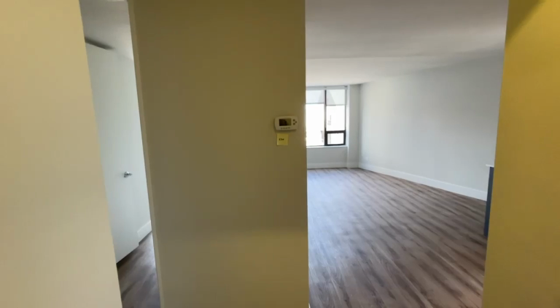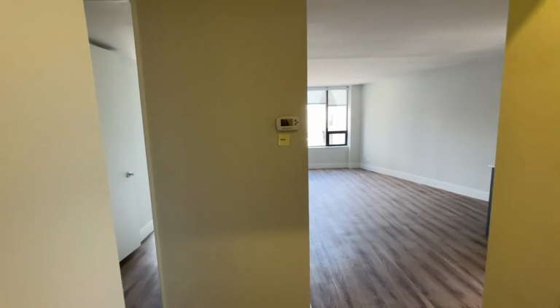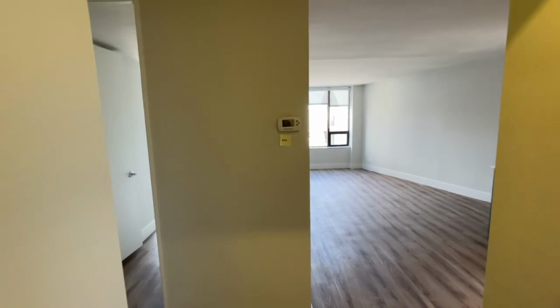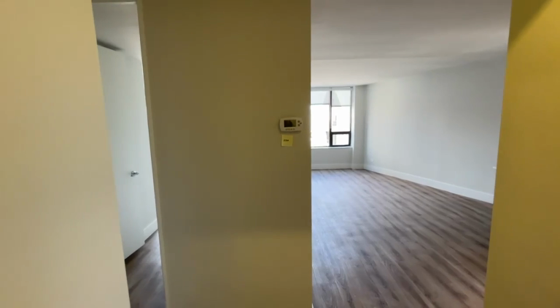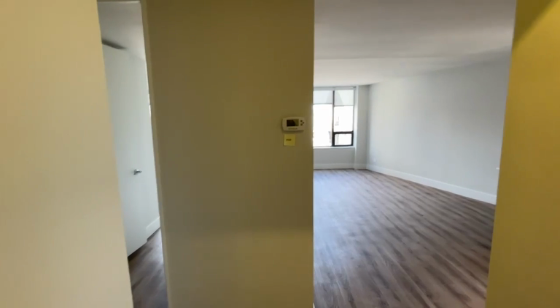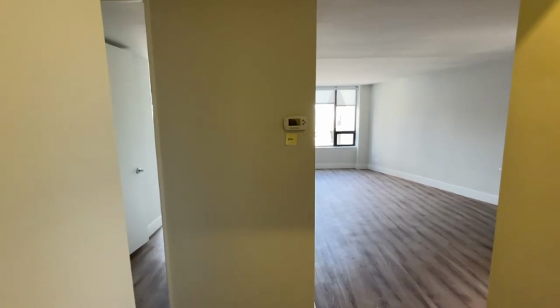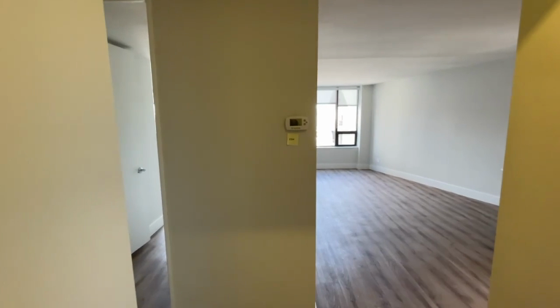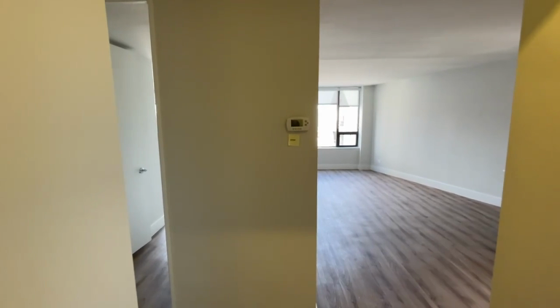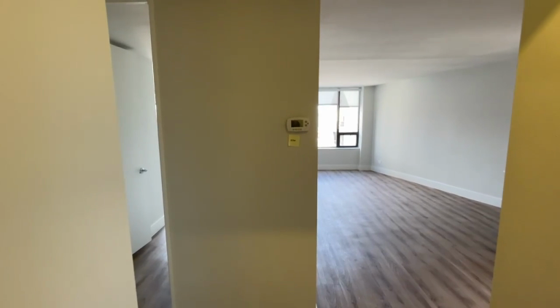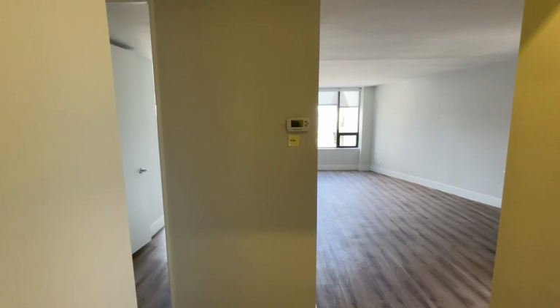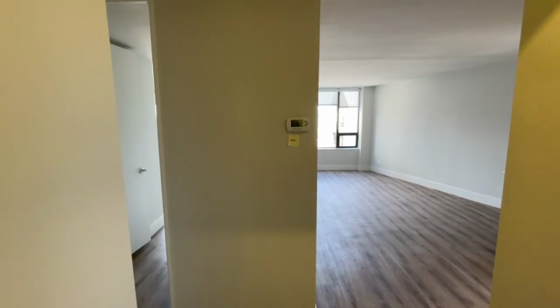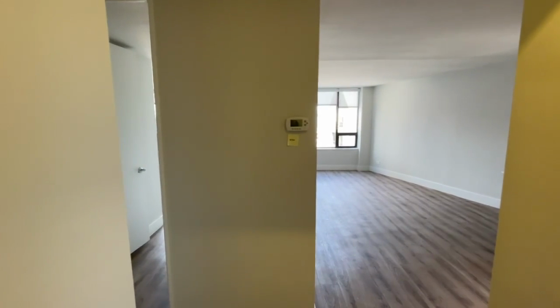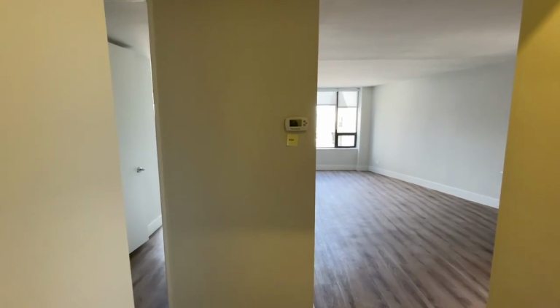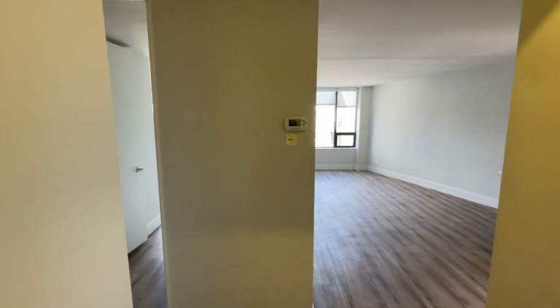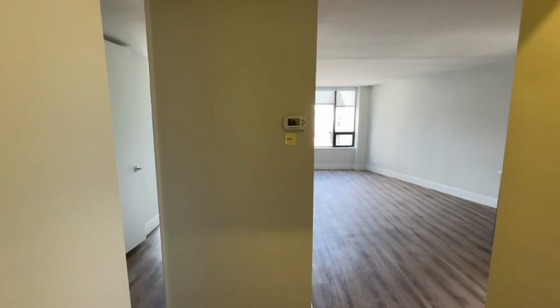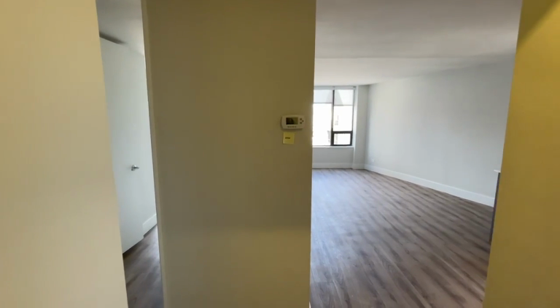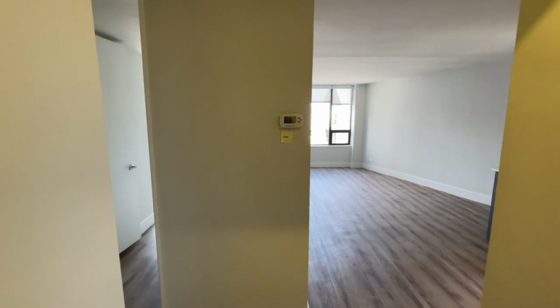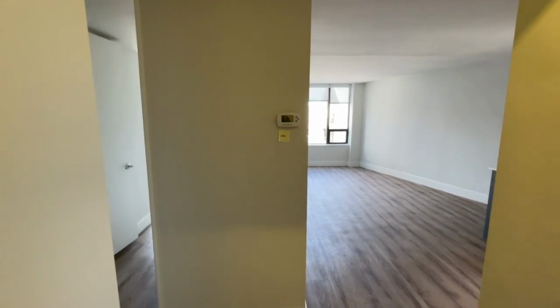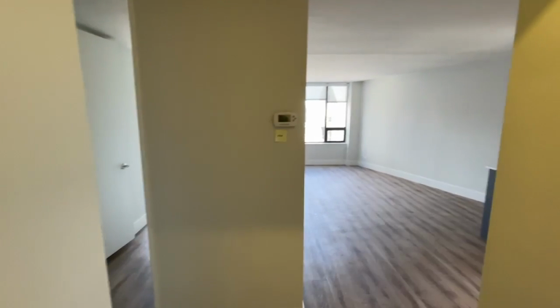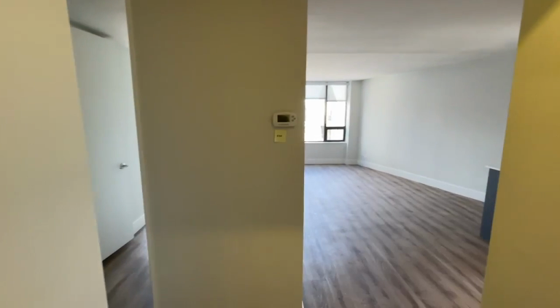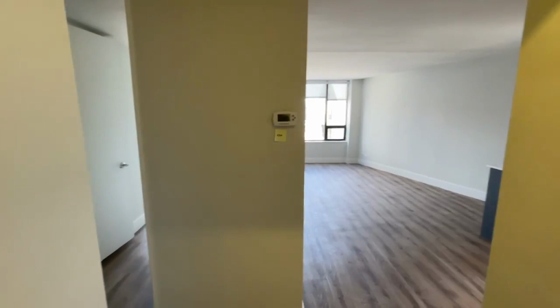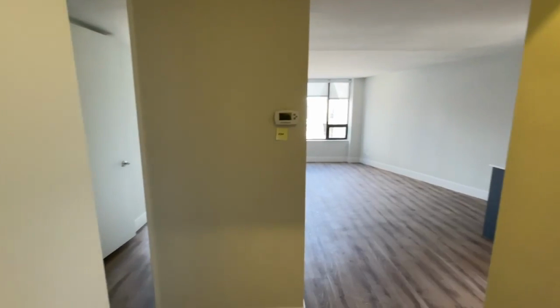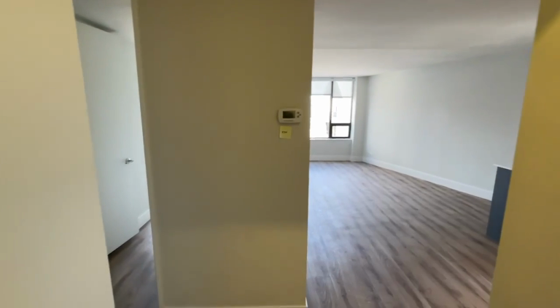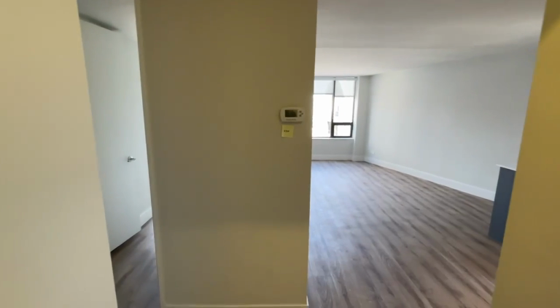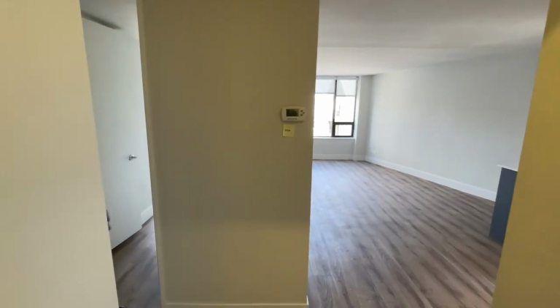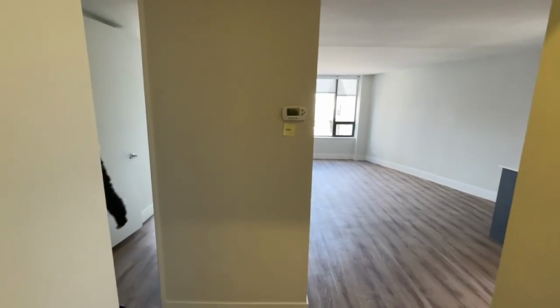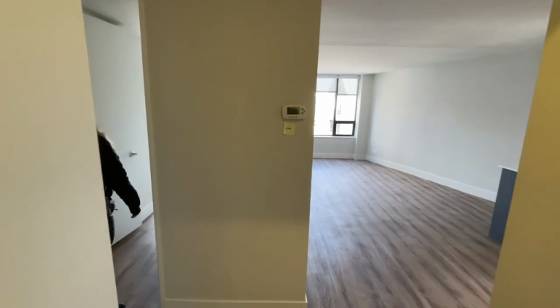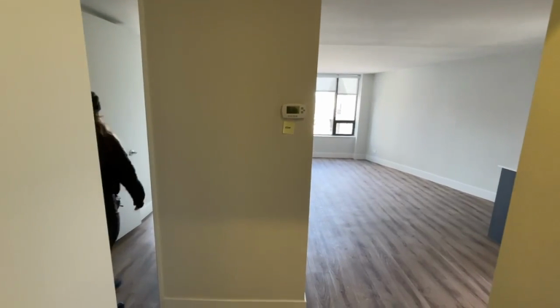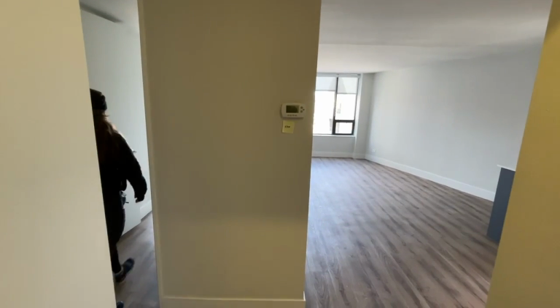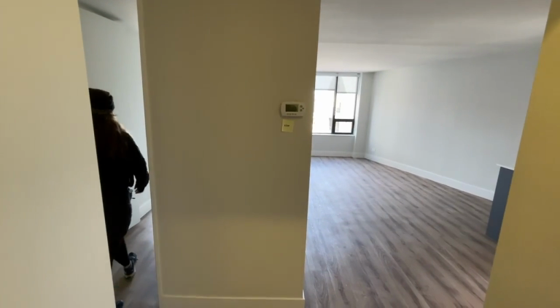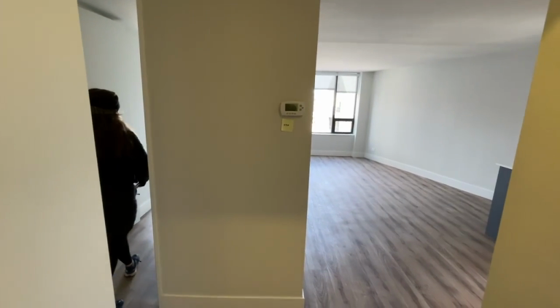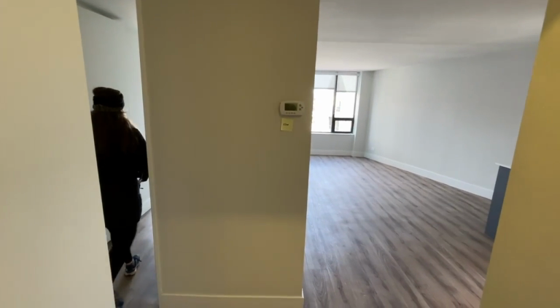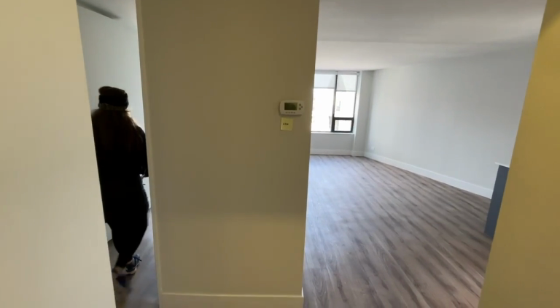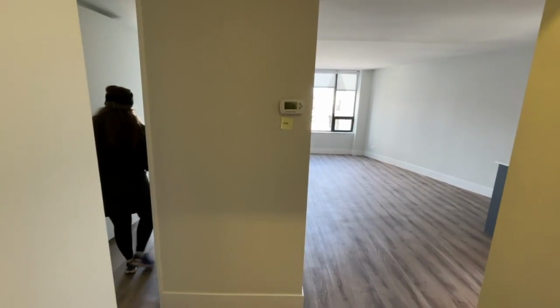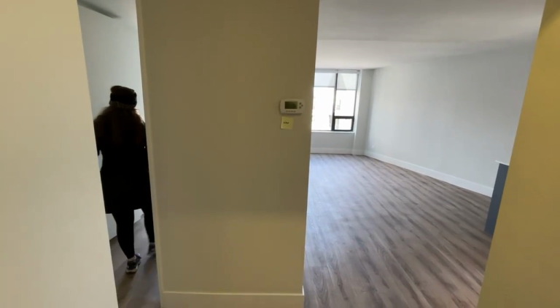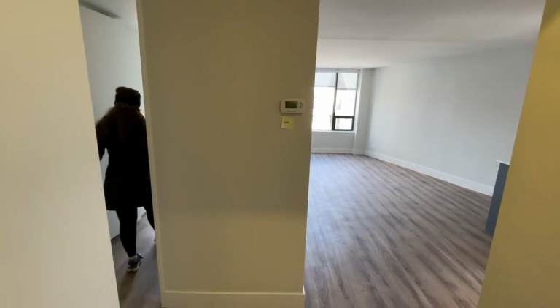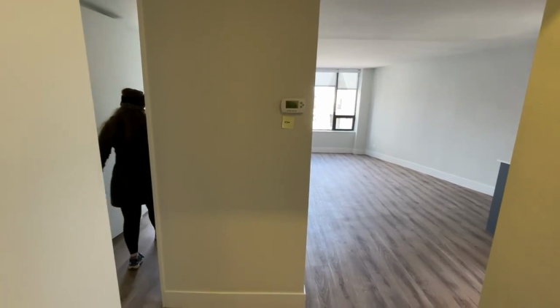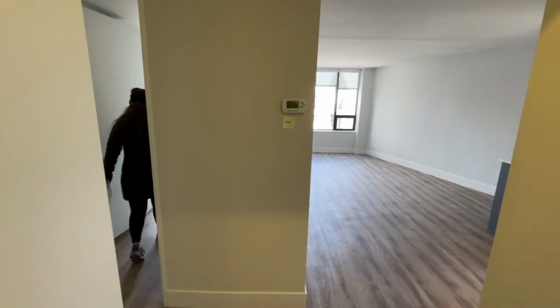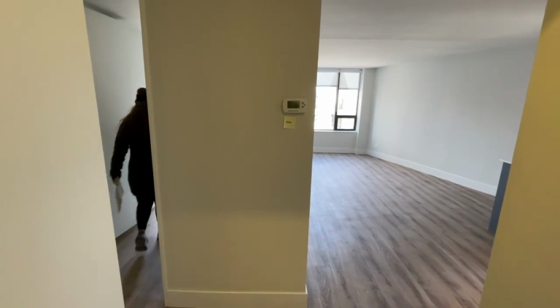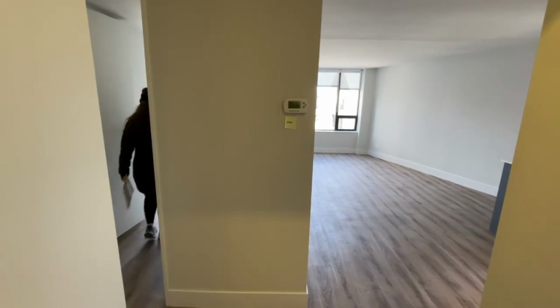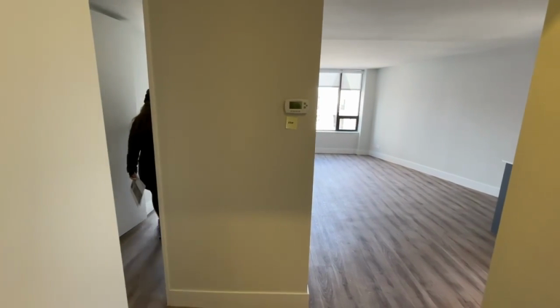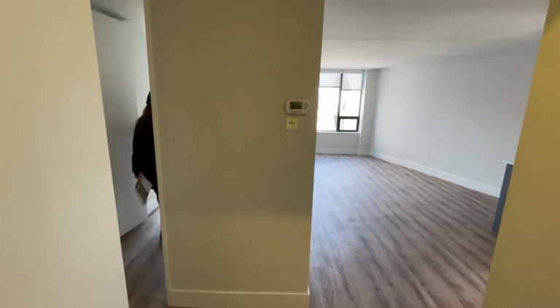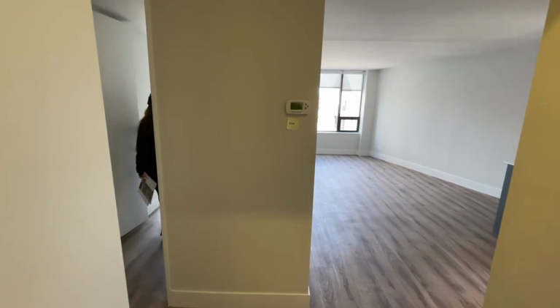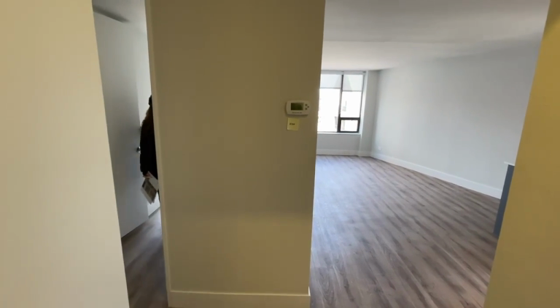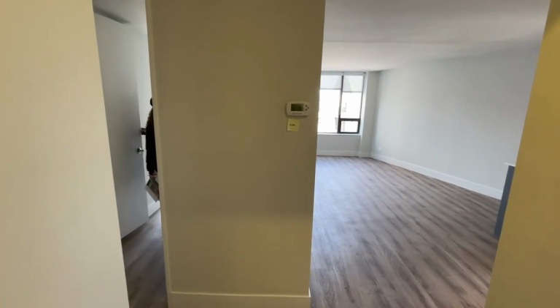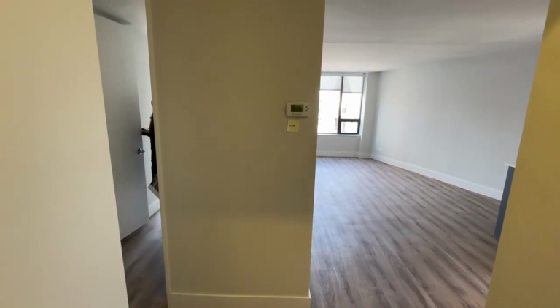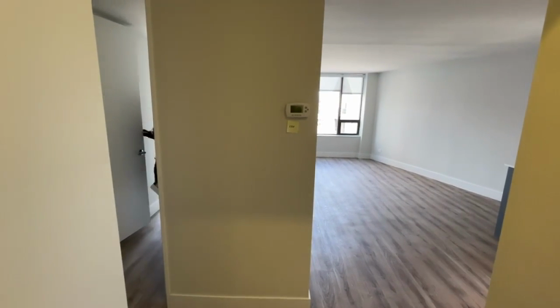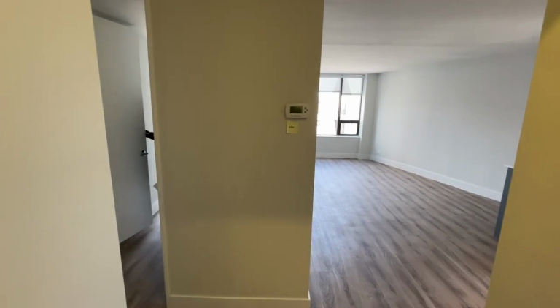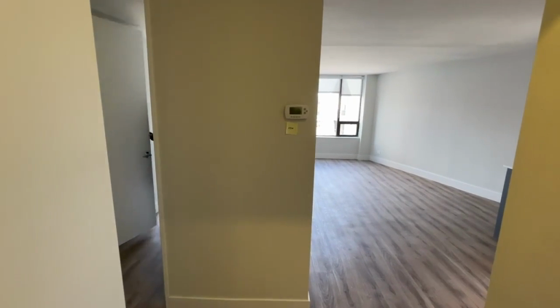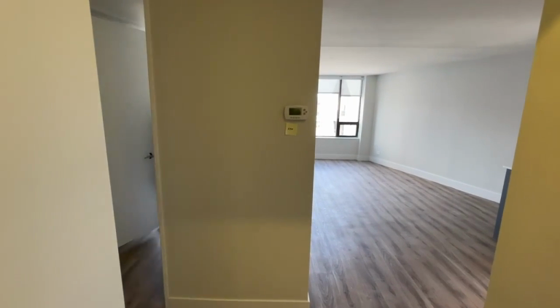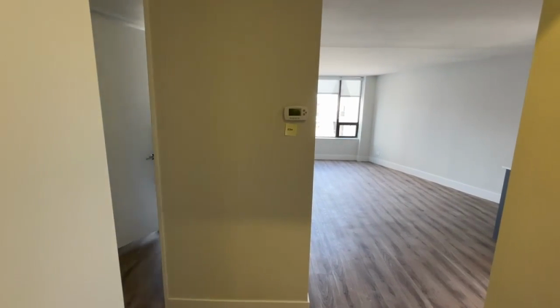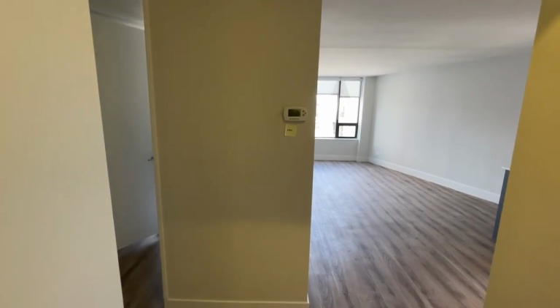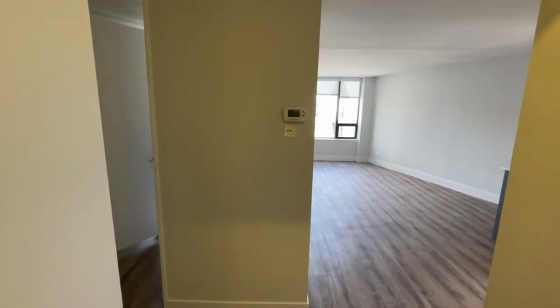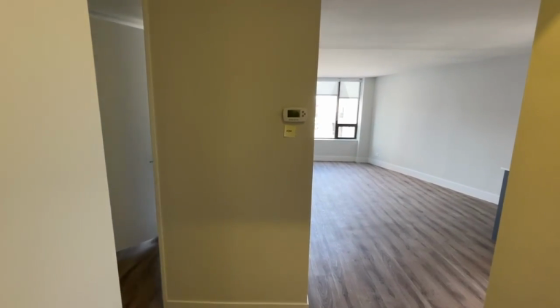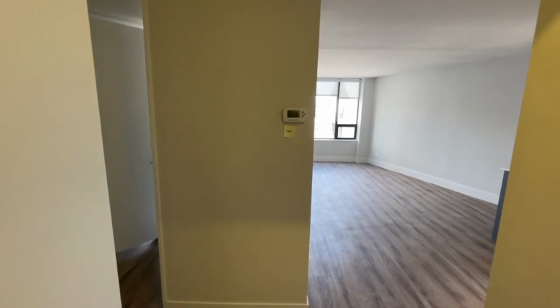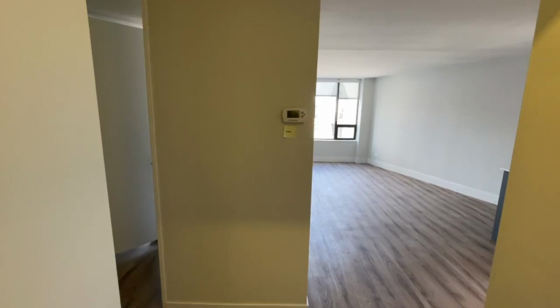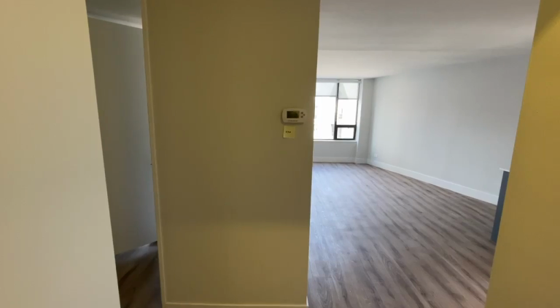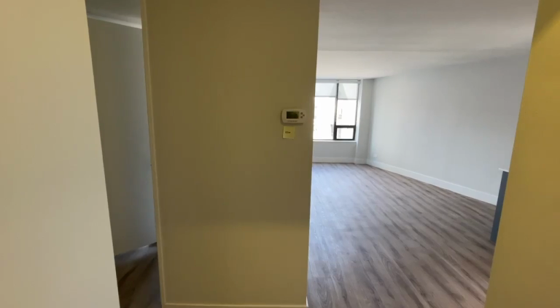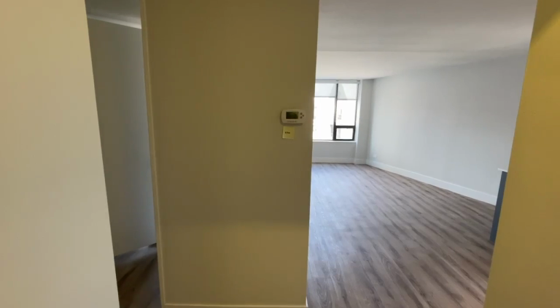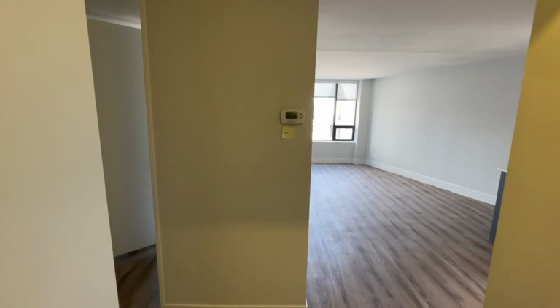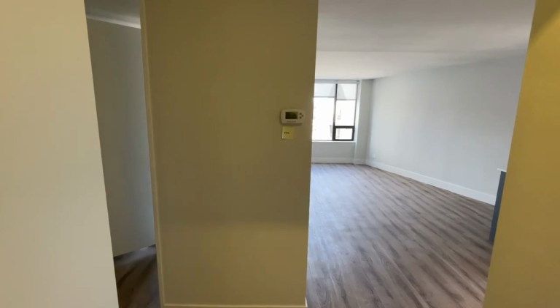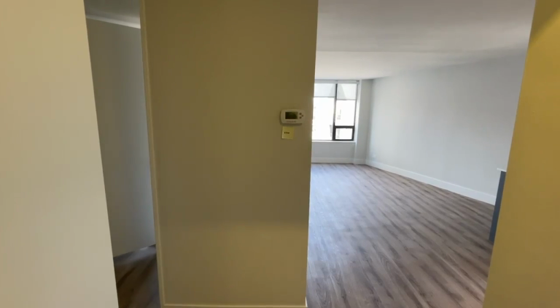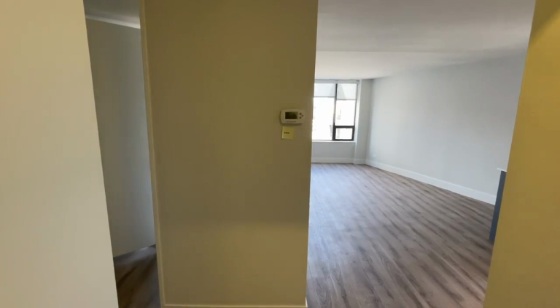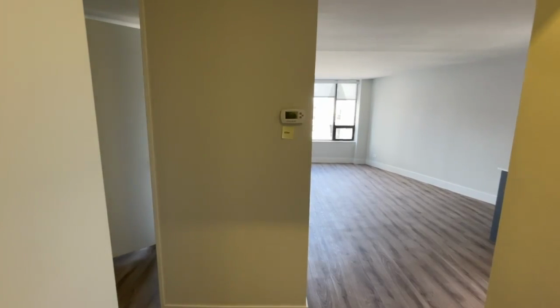This is 2 East Oak, Unit 2710. The net effective rent on a 12-month lease is $2,067.